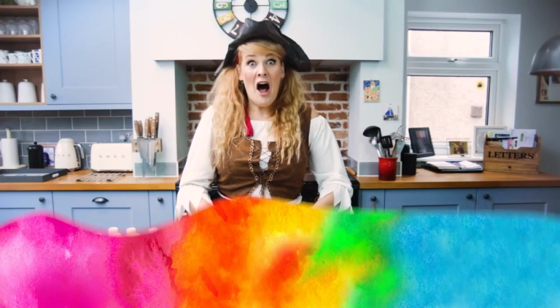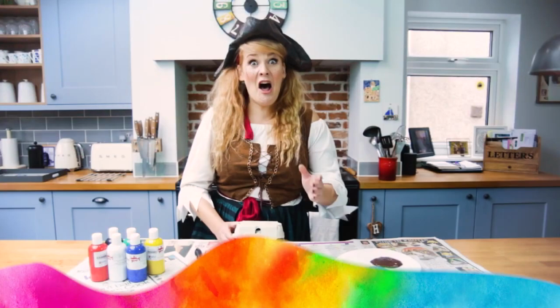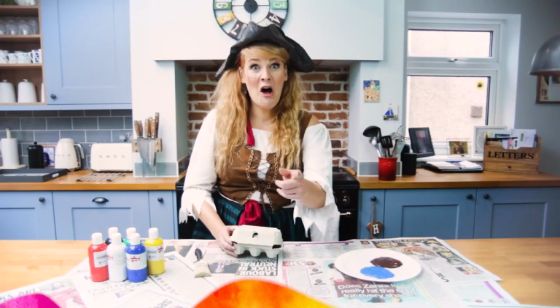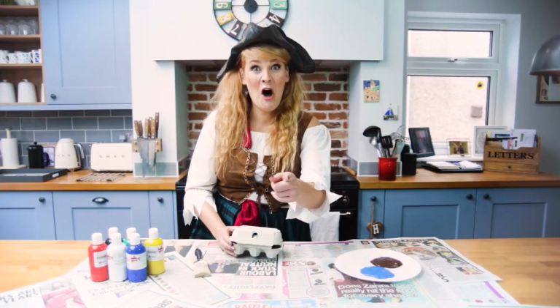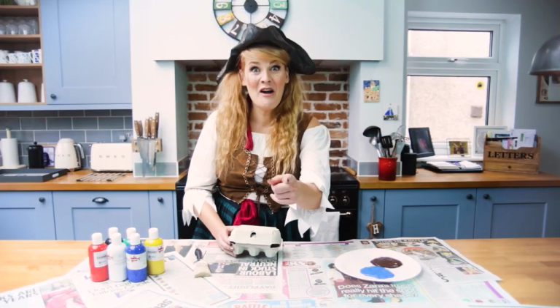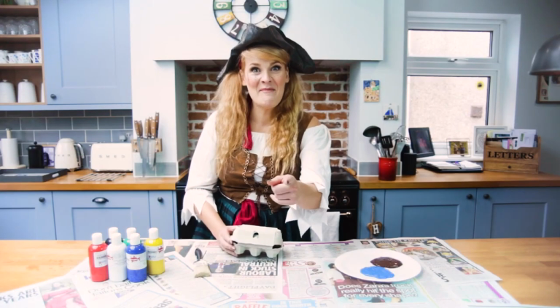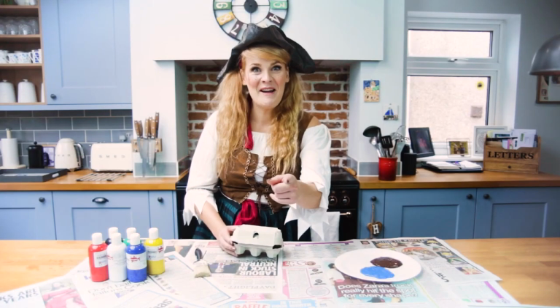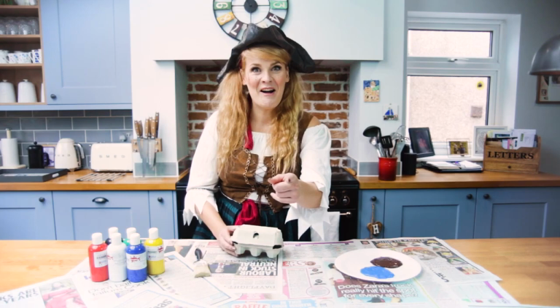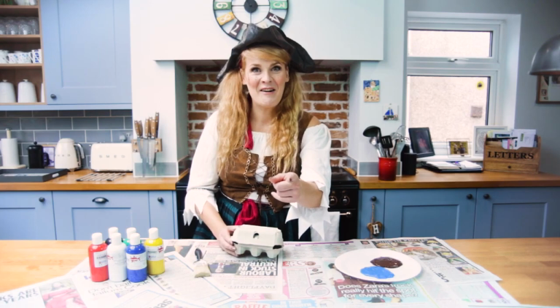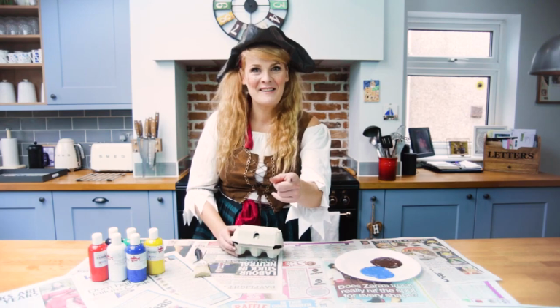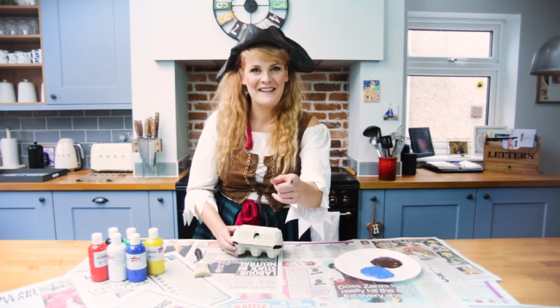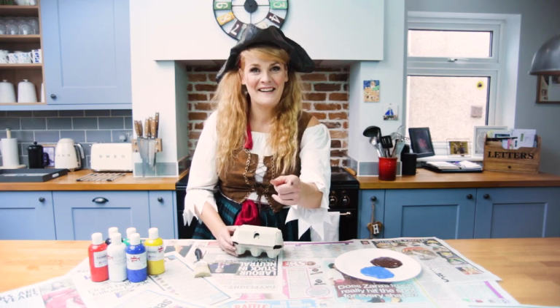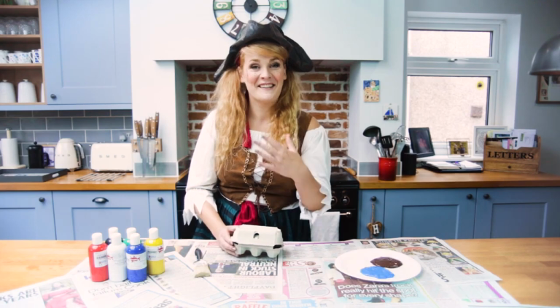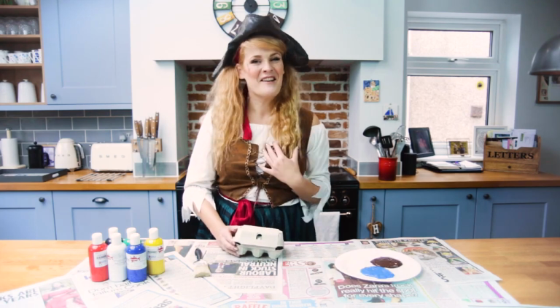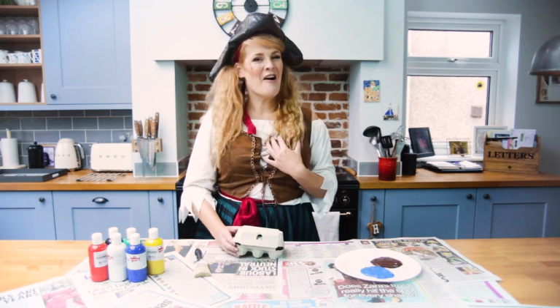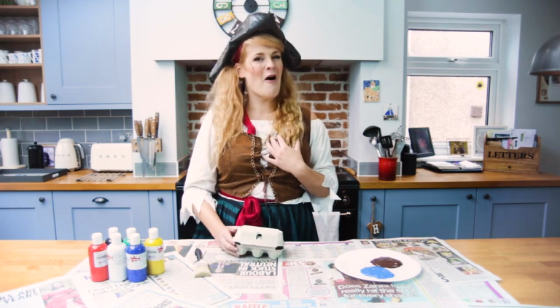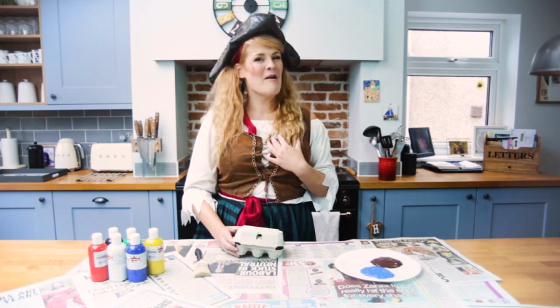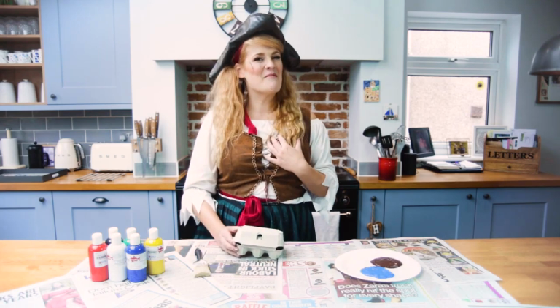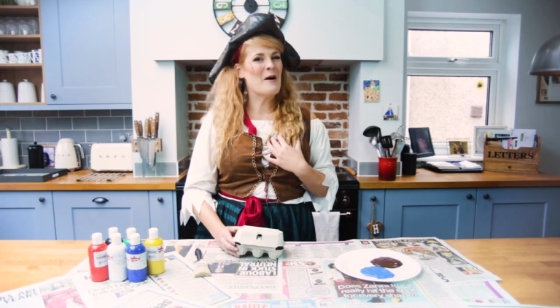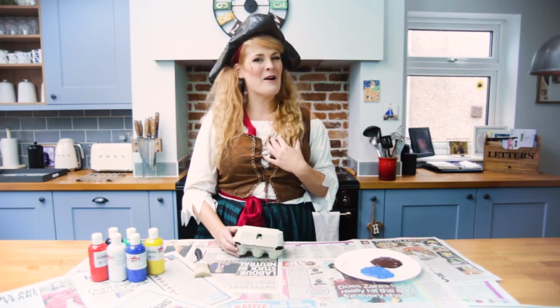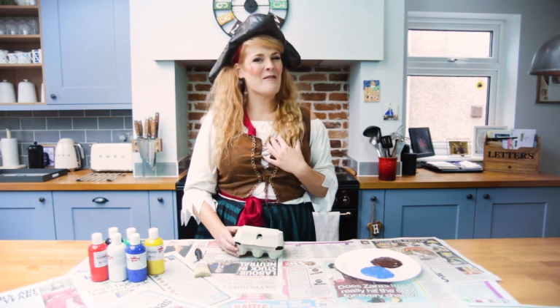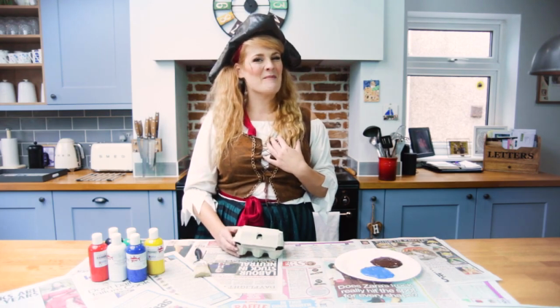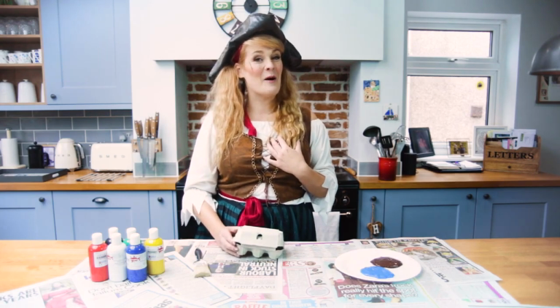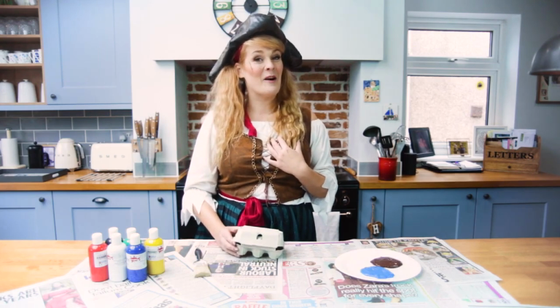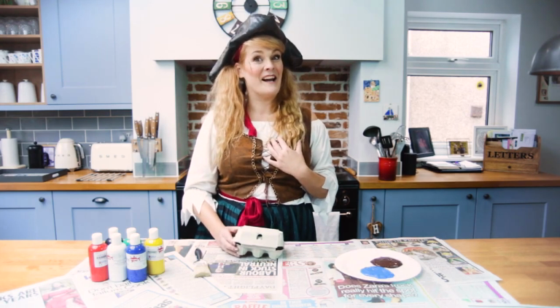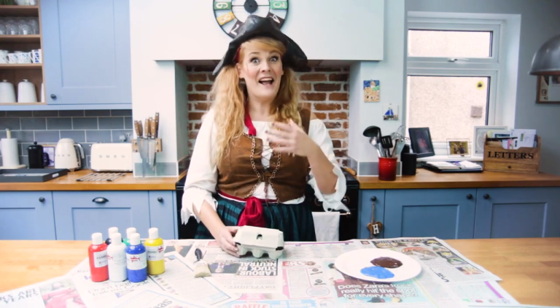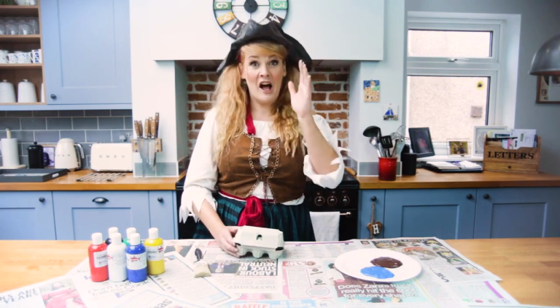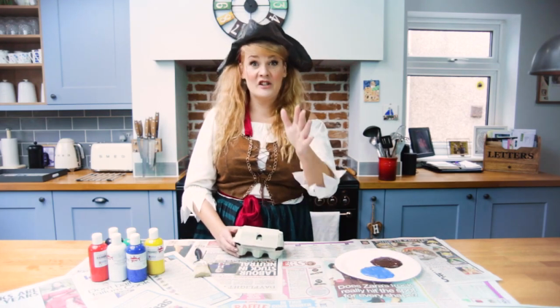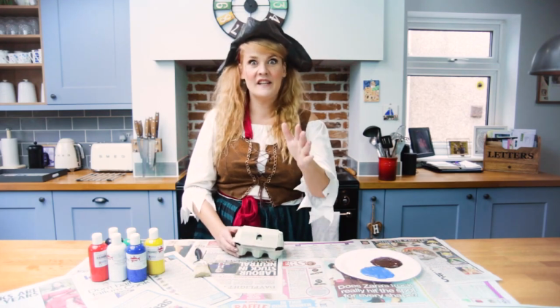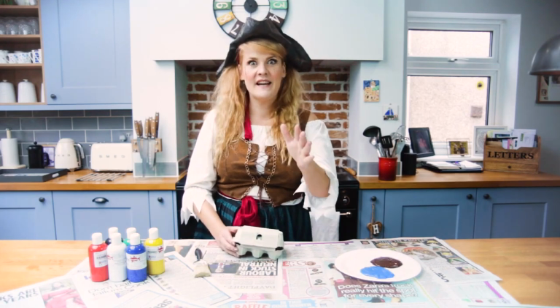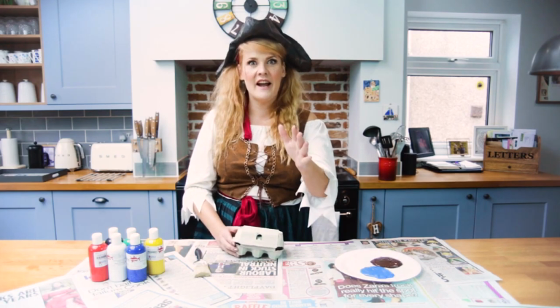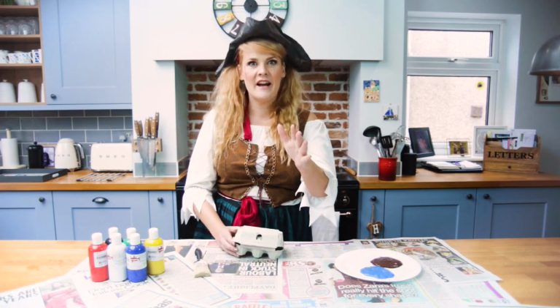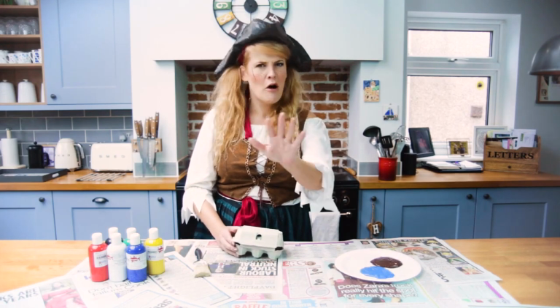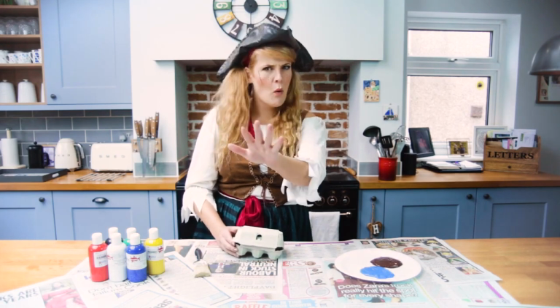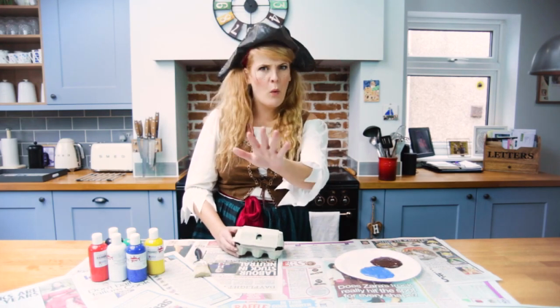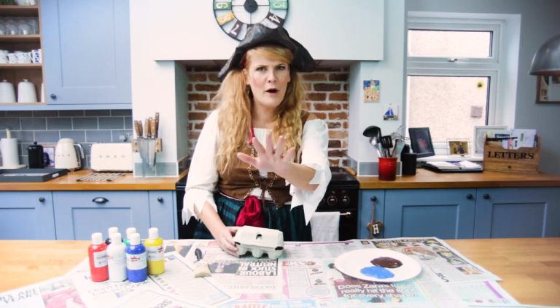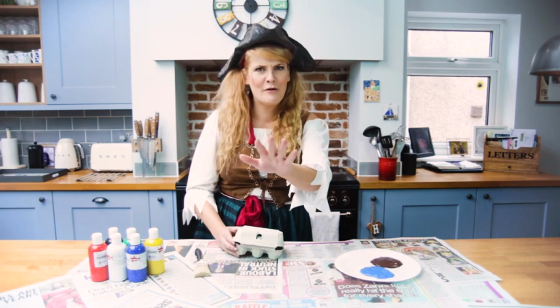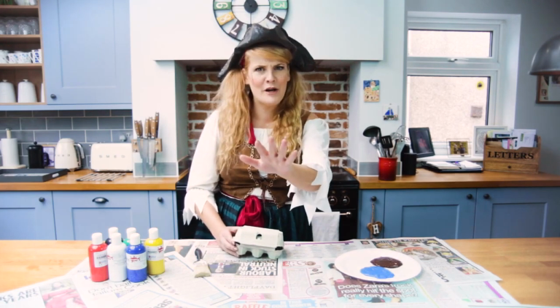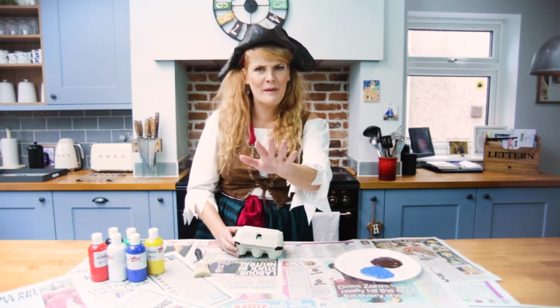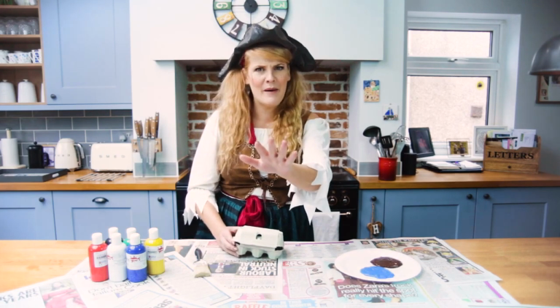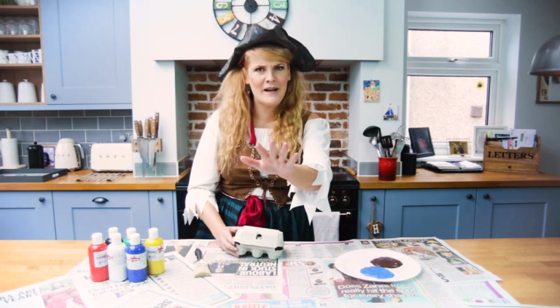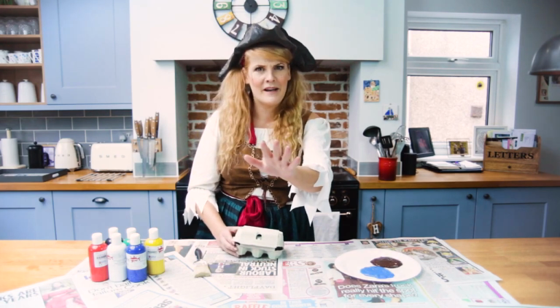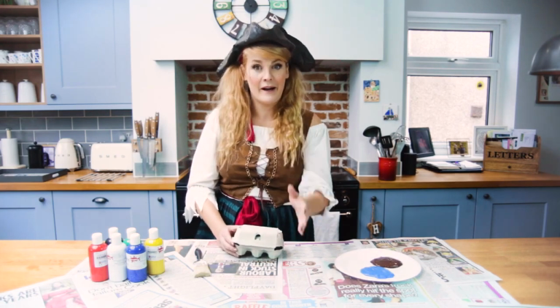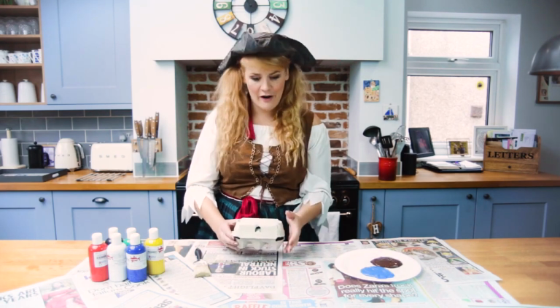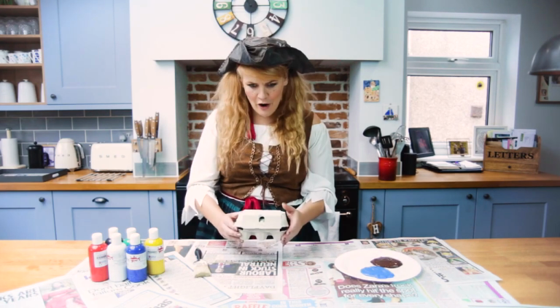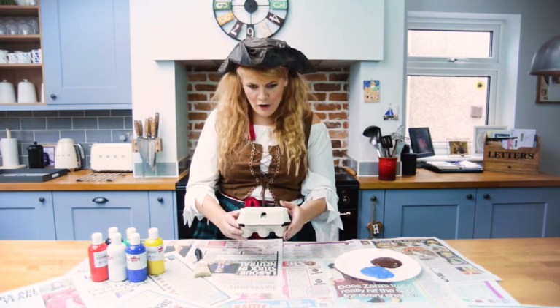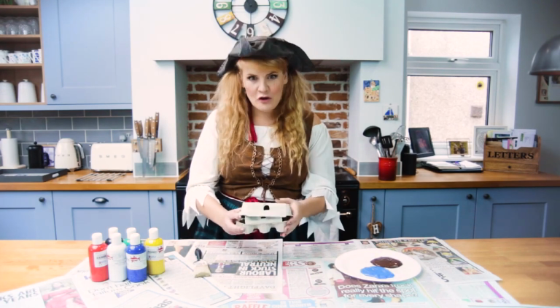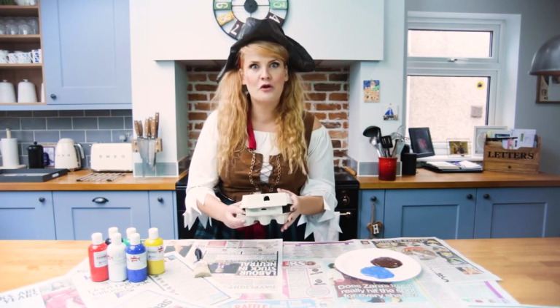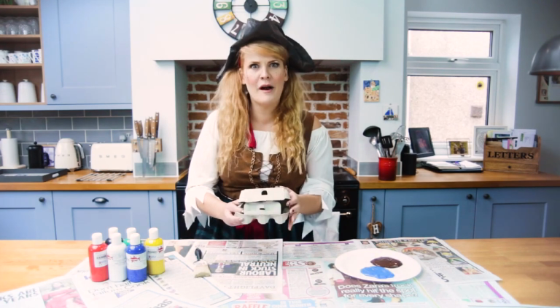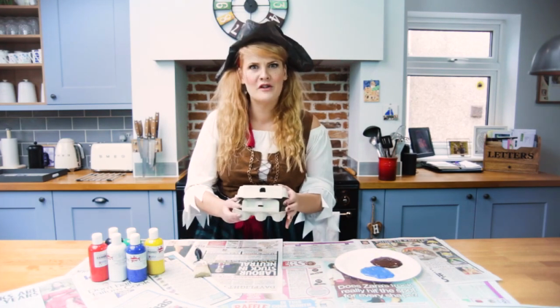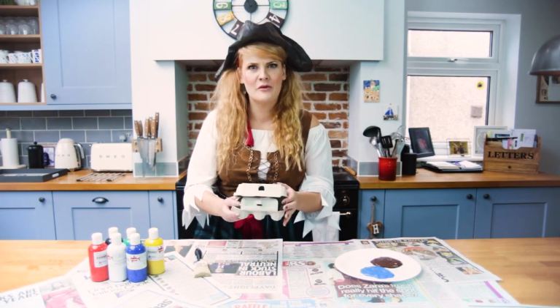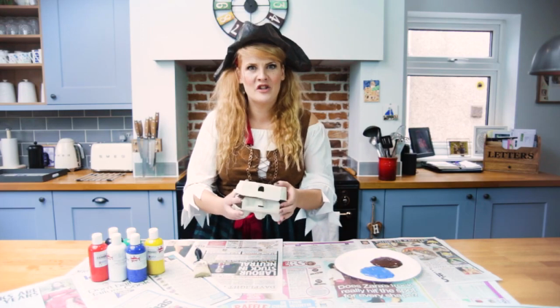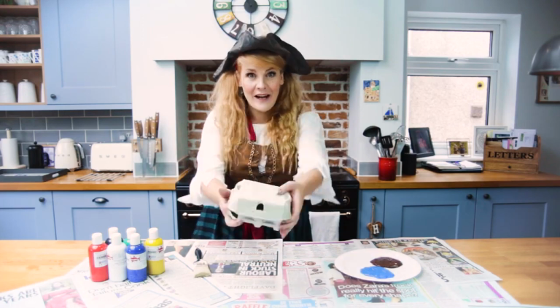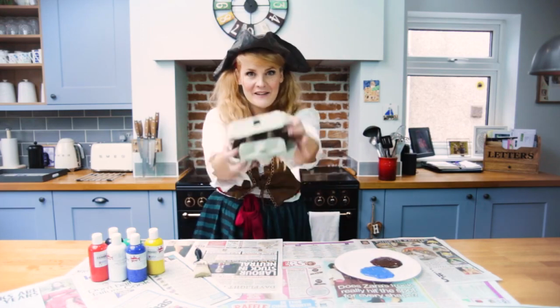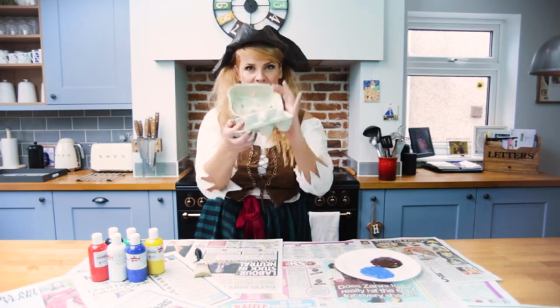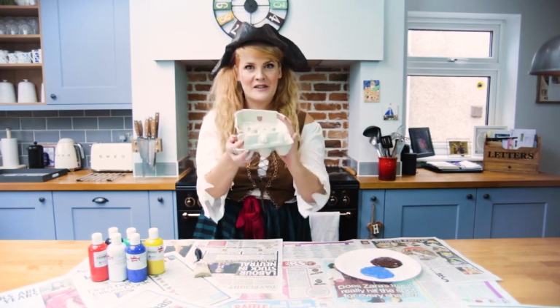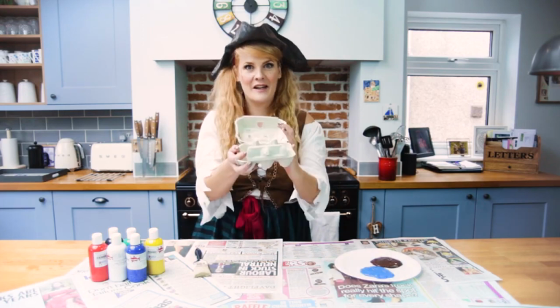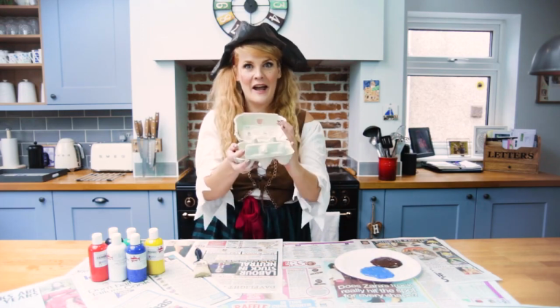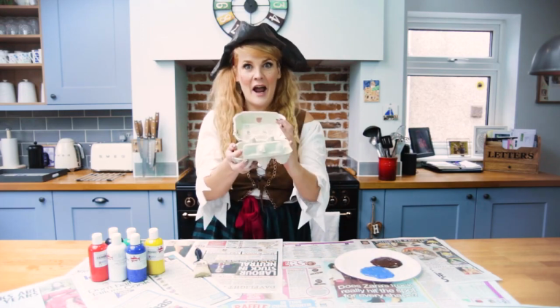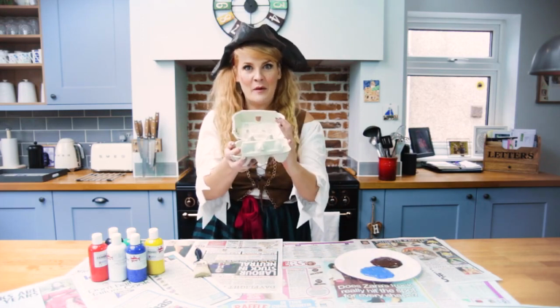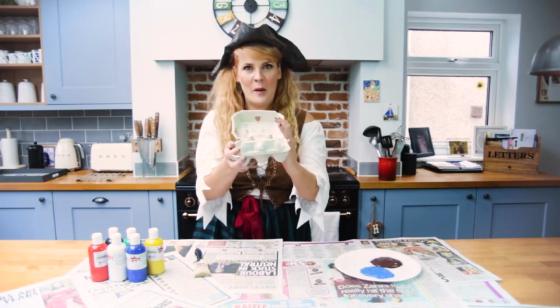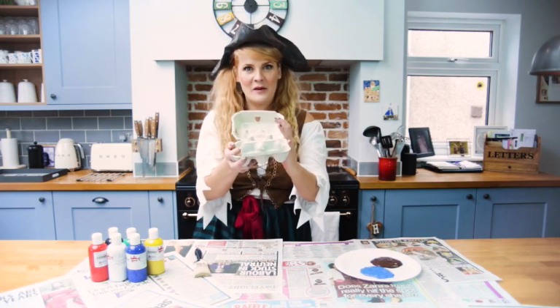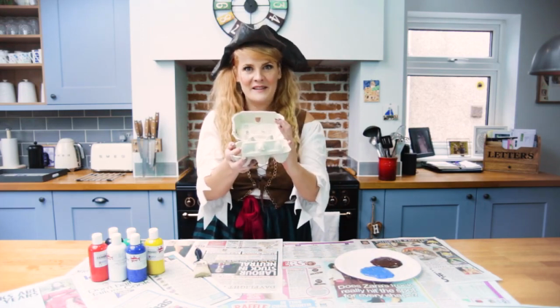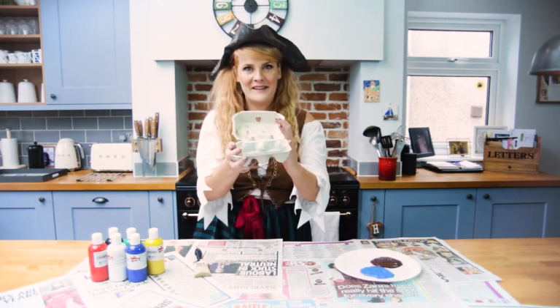Ahoy me hearties! I'm Pirate Polly and today we're gonna be making treasure chest egg boxes.